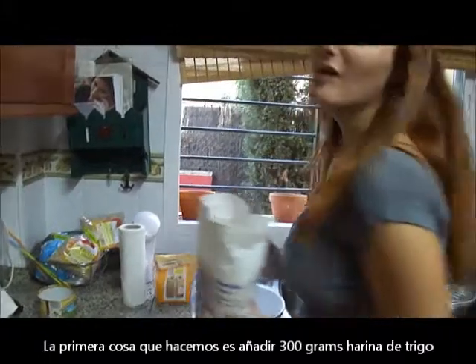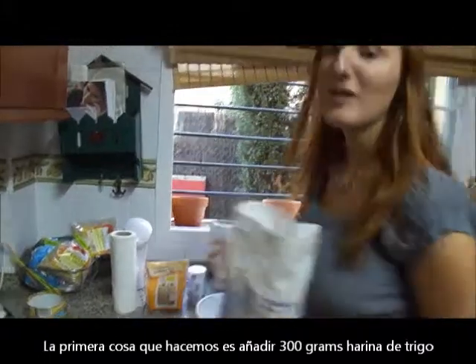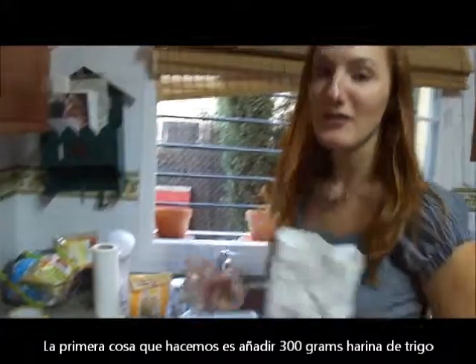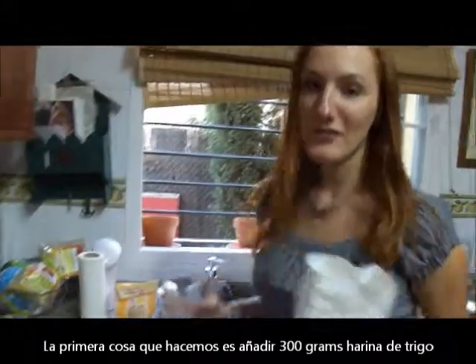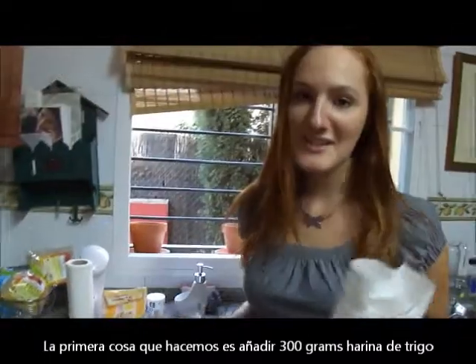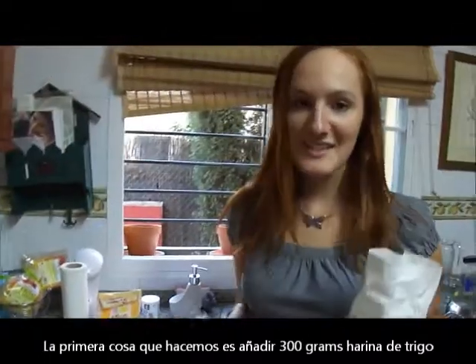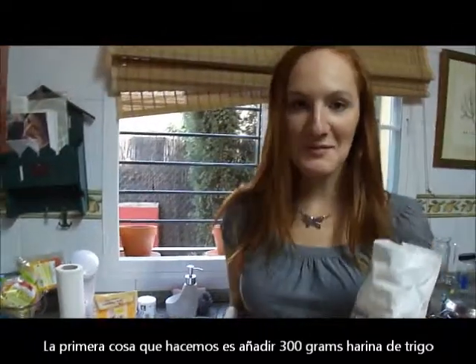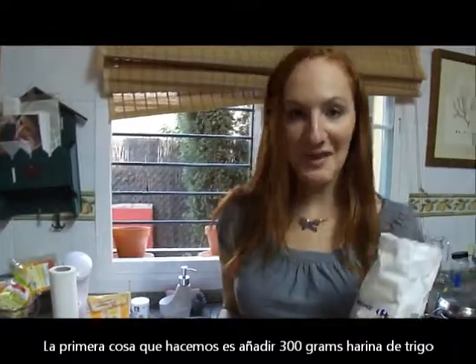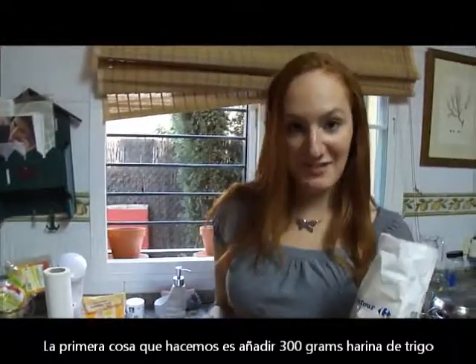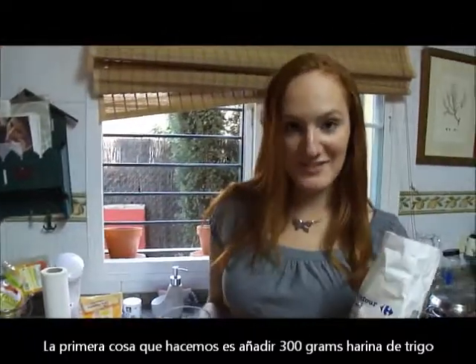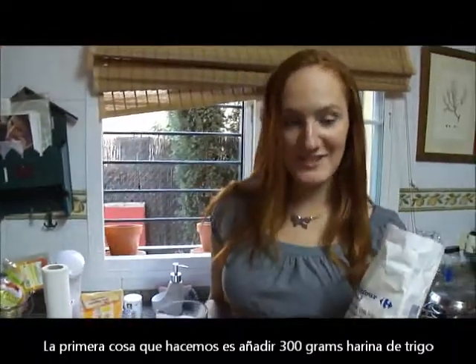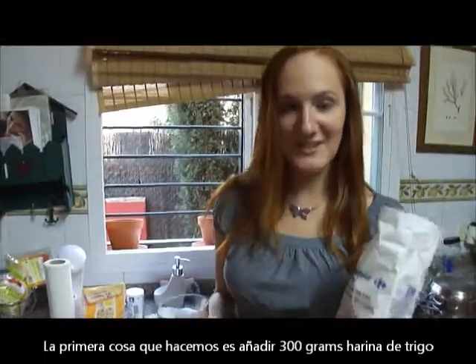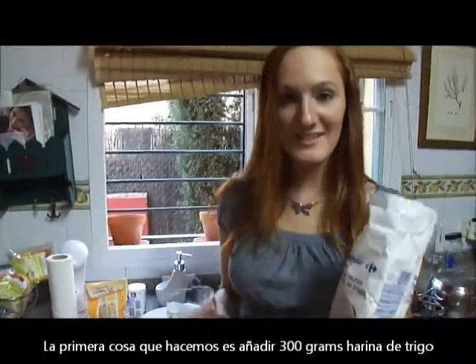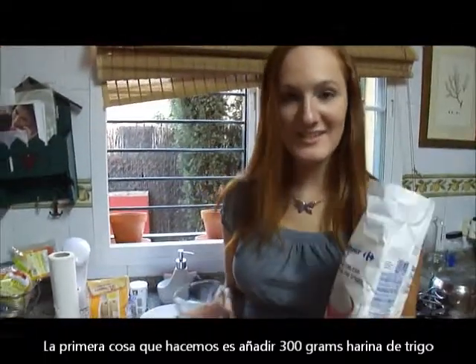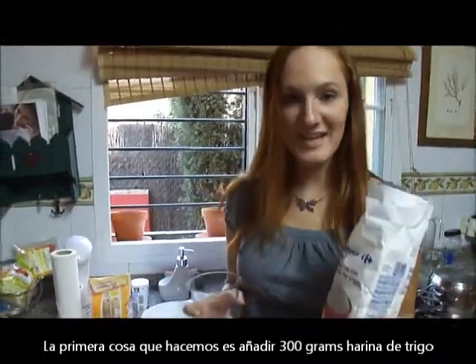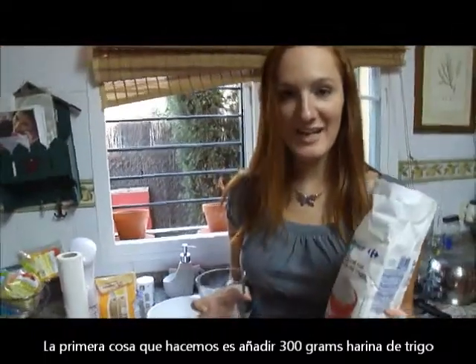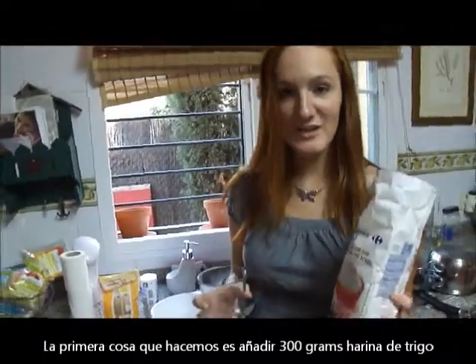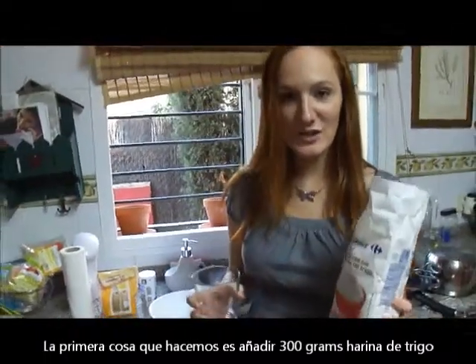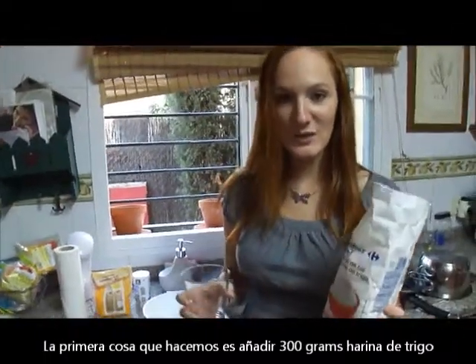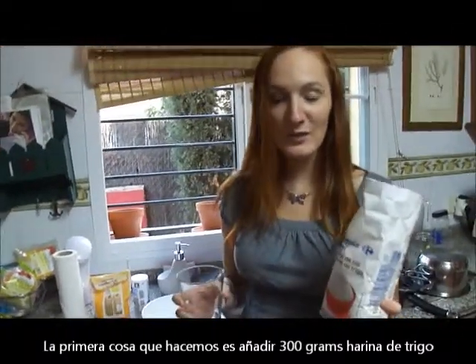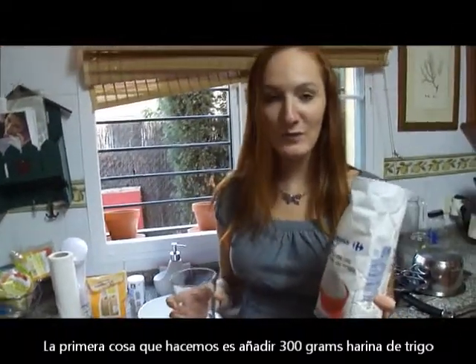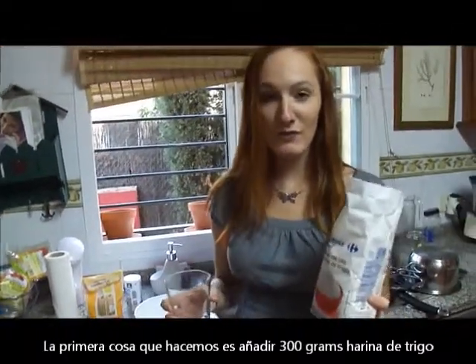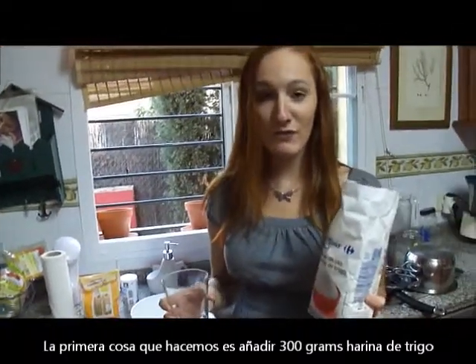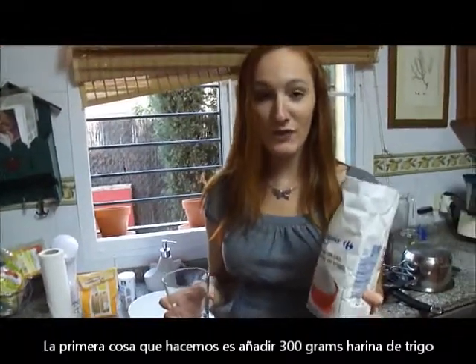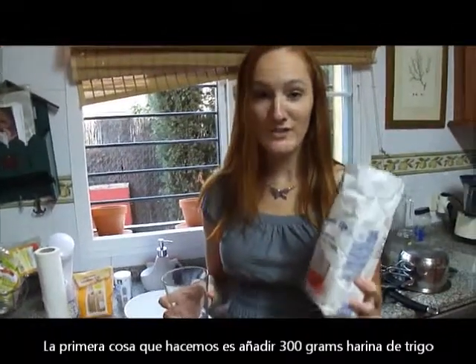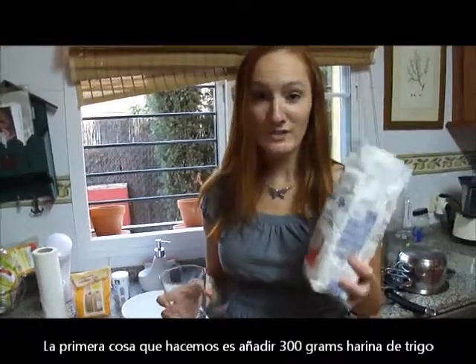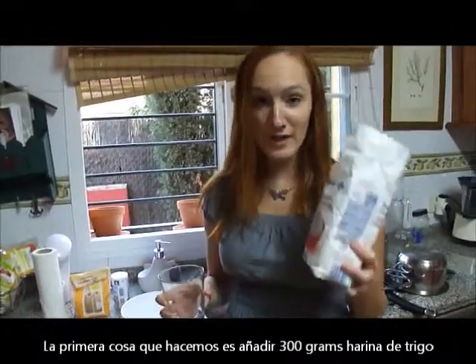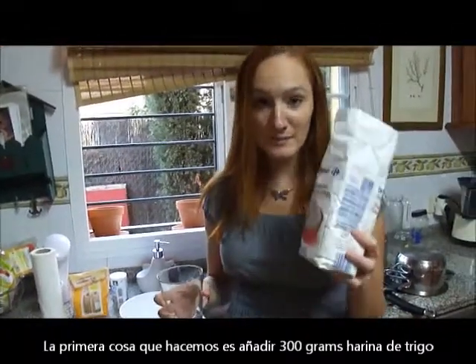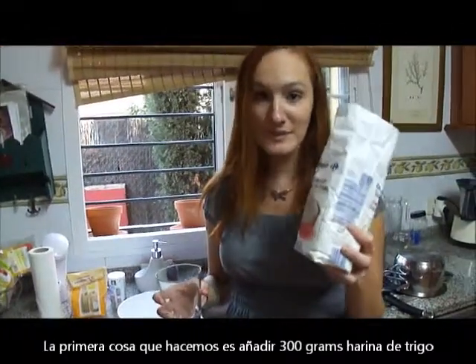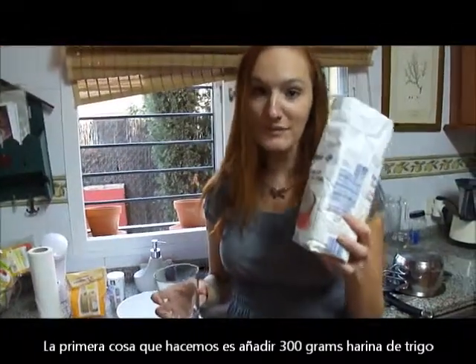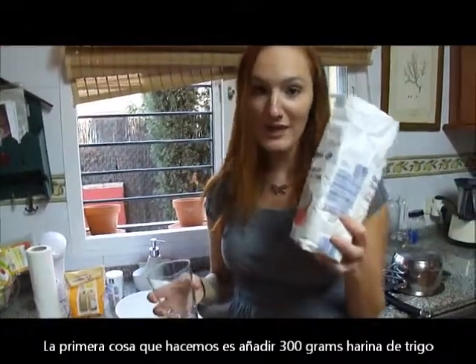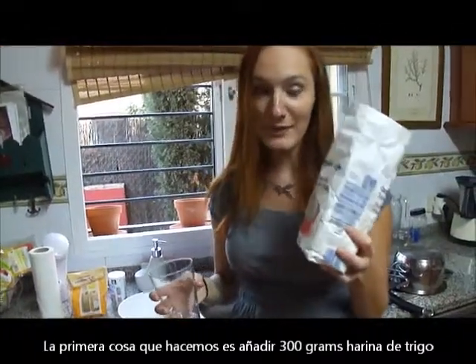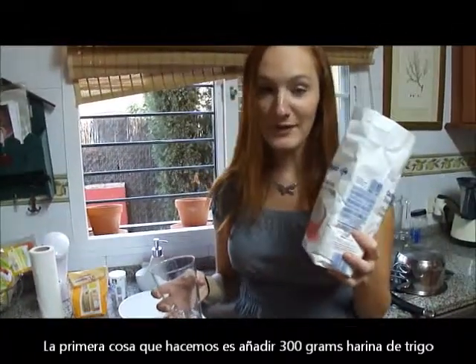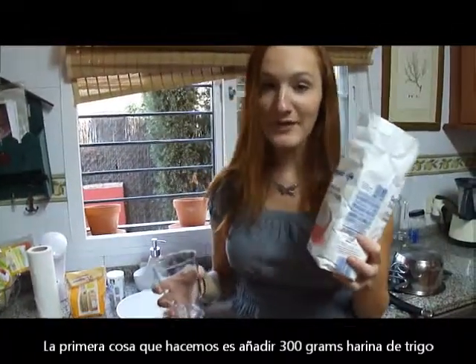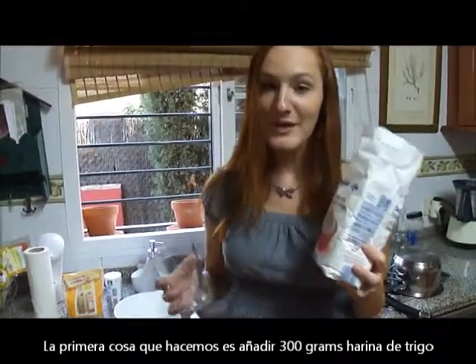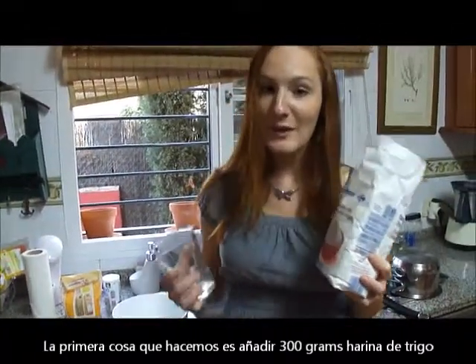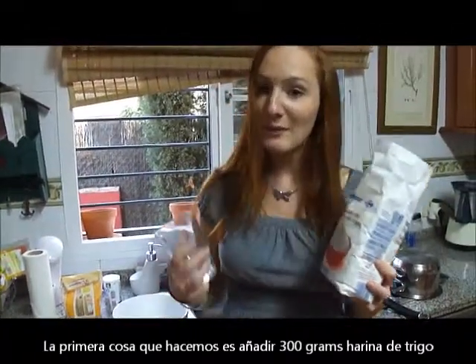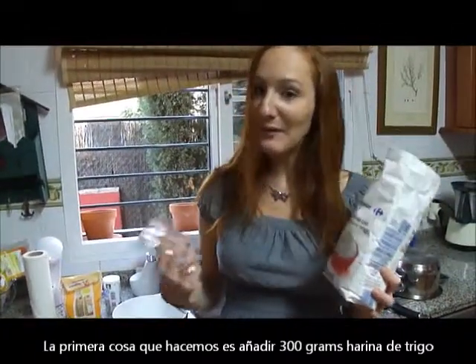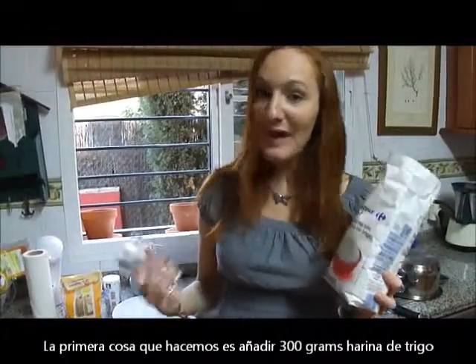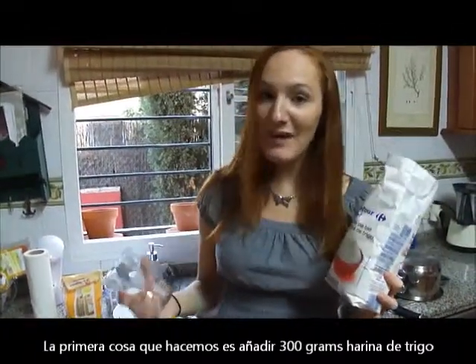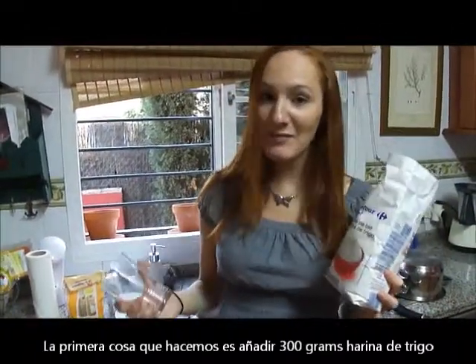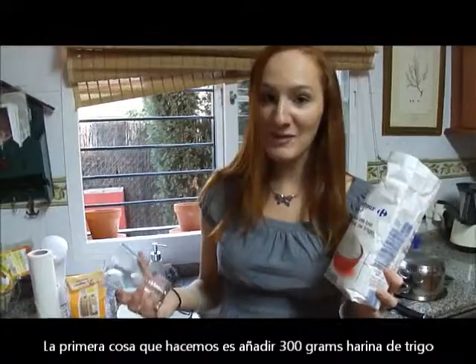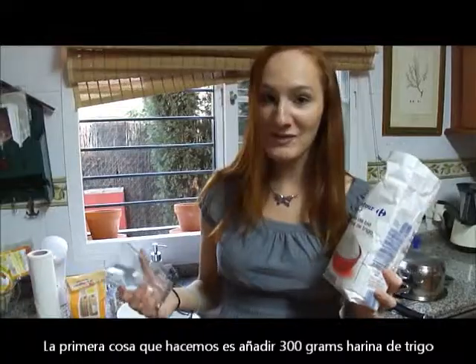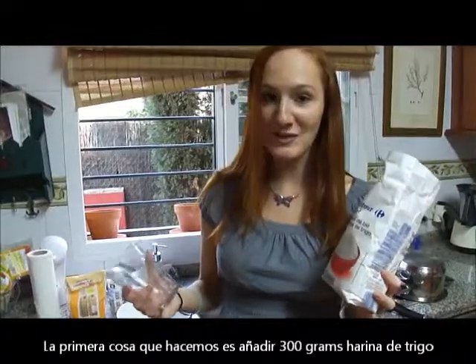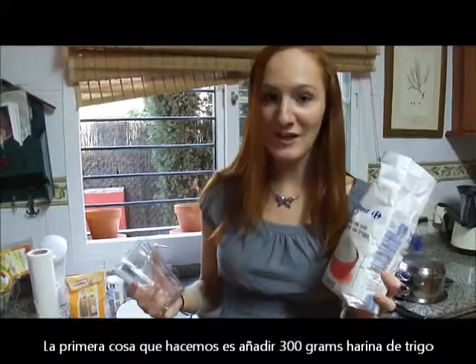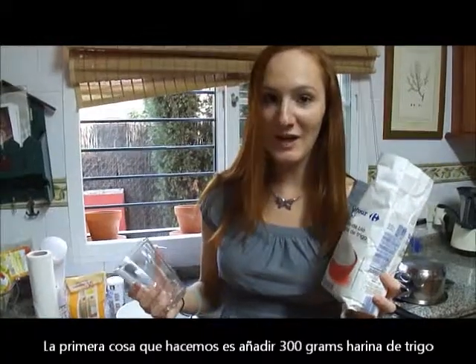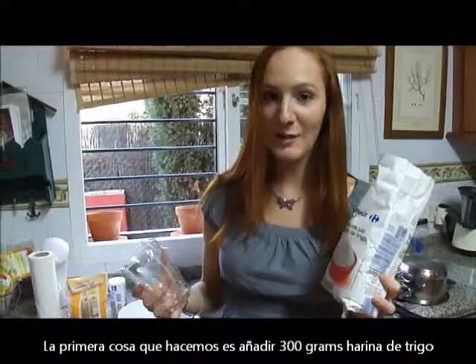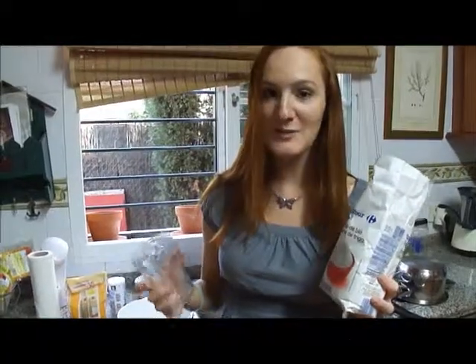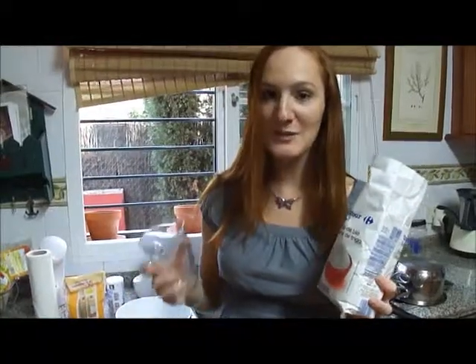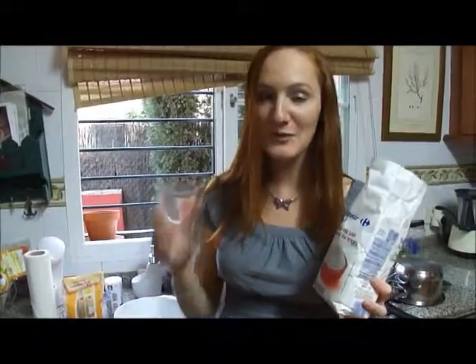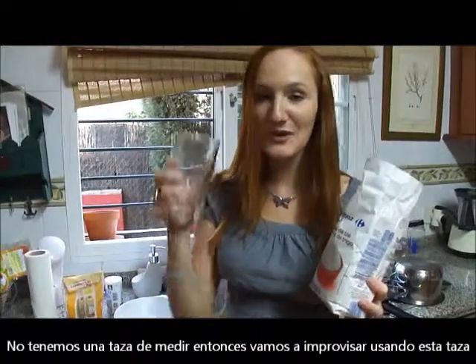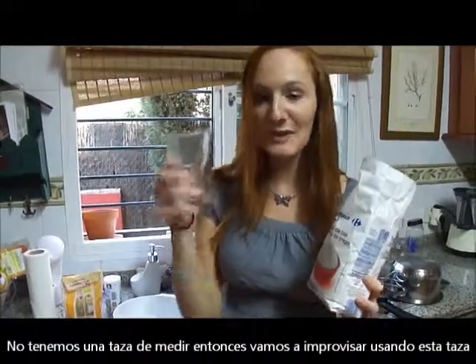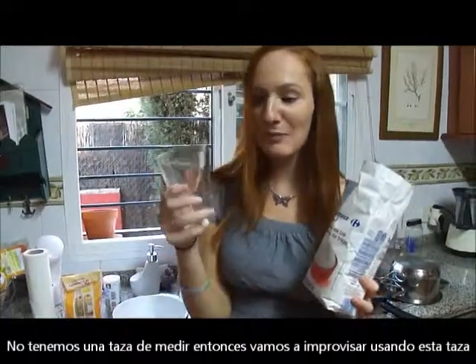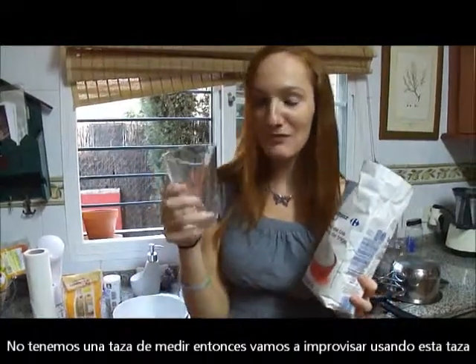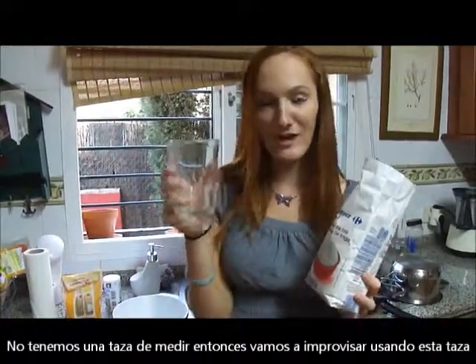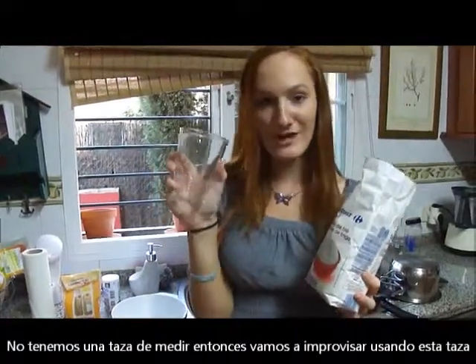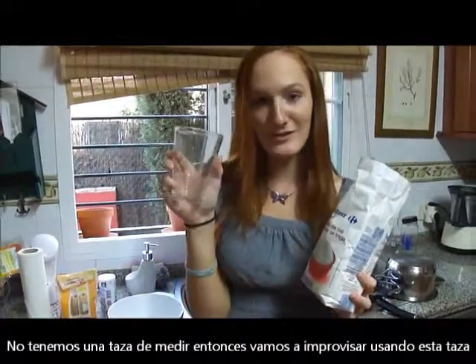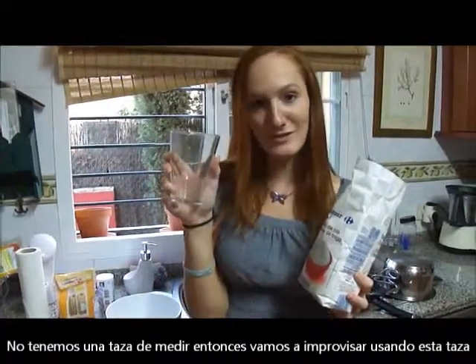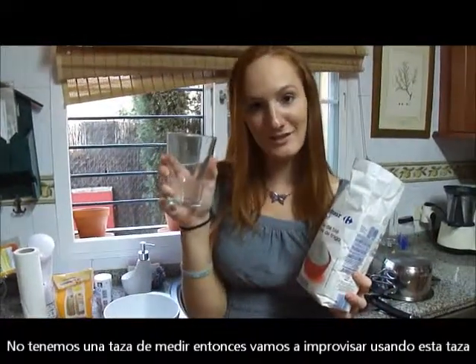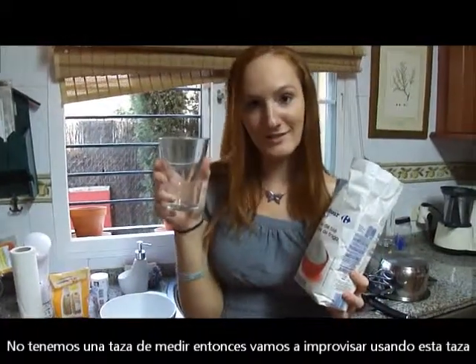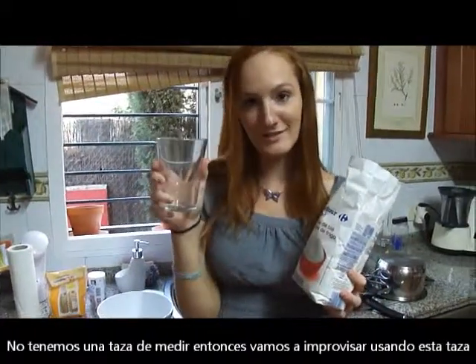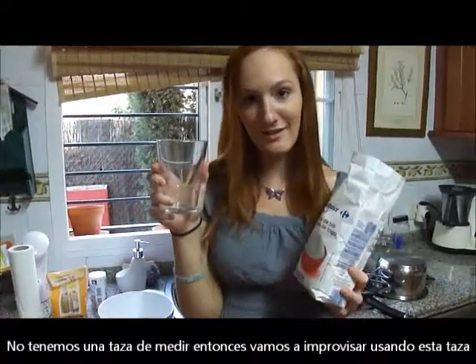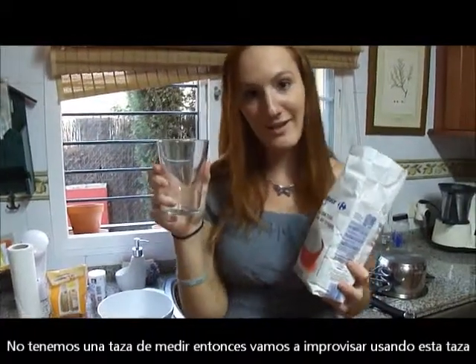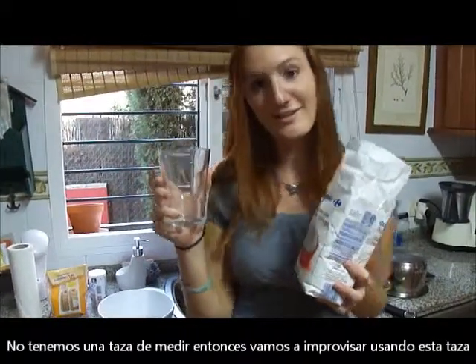The first thing we have to do is add 2 and a quarter cups of flour. We don't have a measuring cup, so we're going to improvise using this glass.